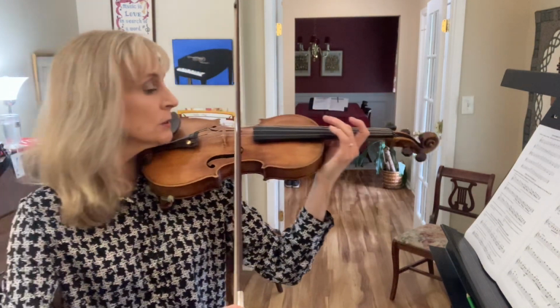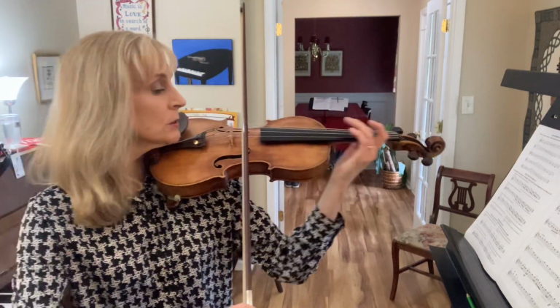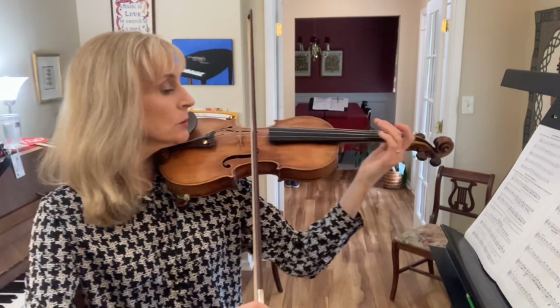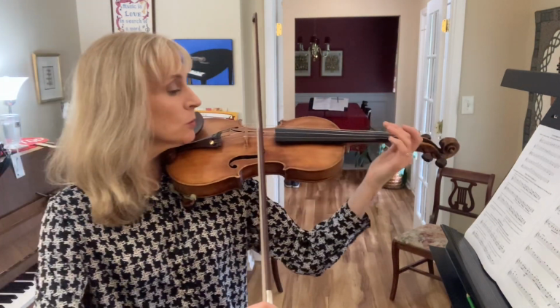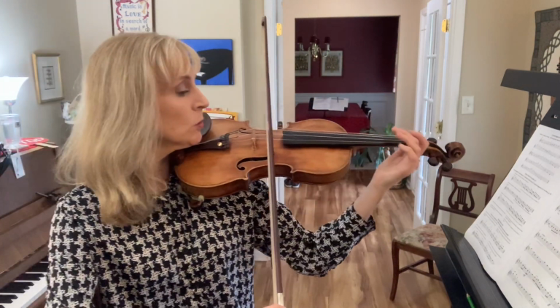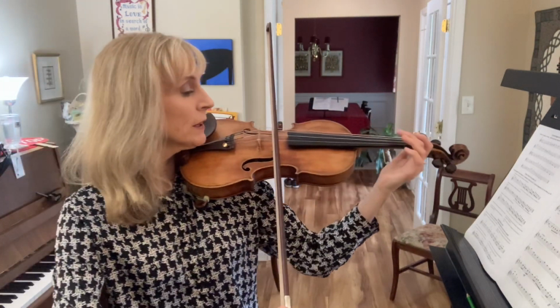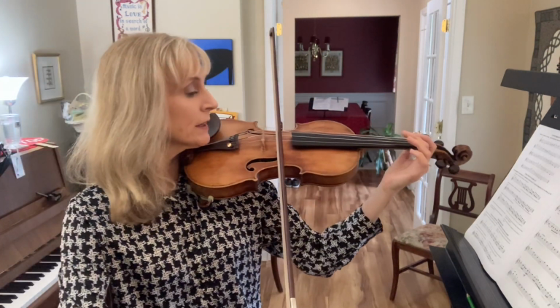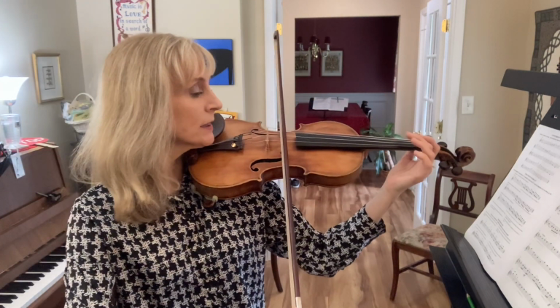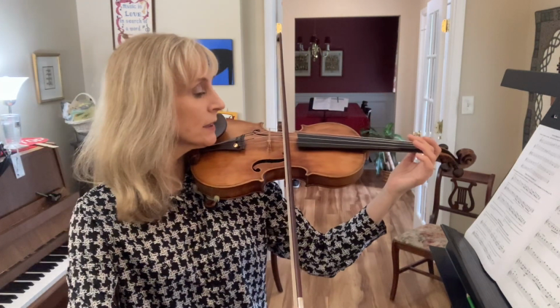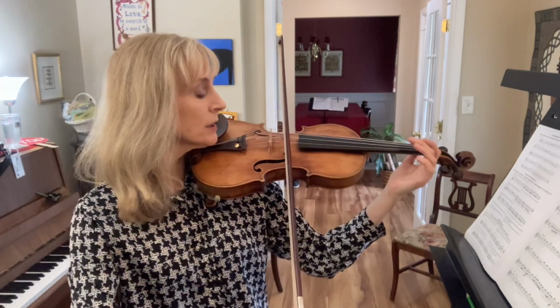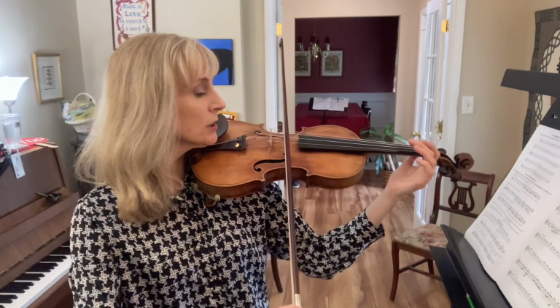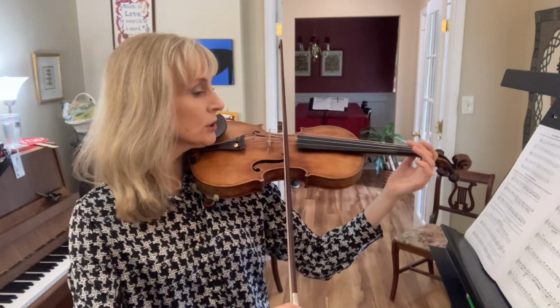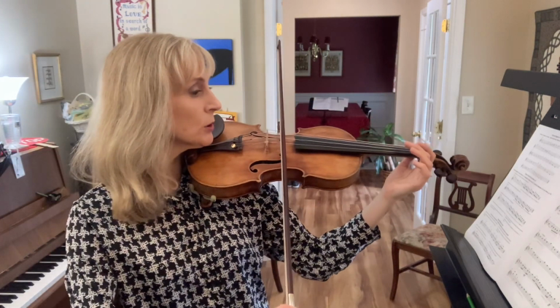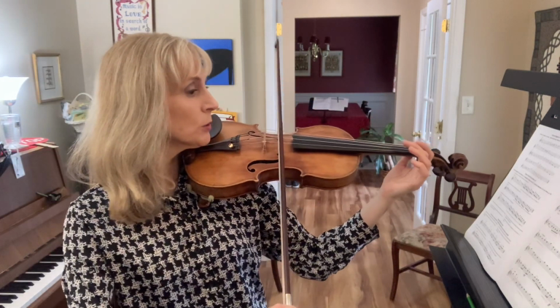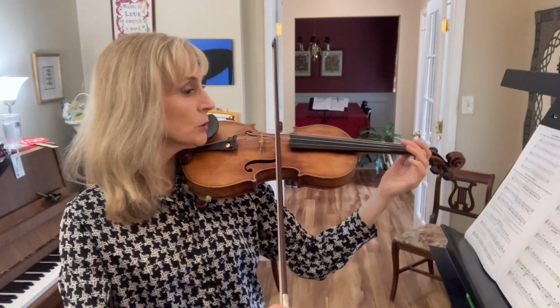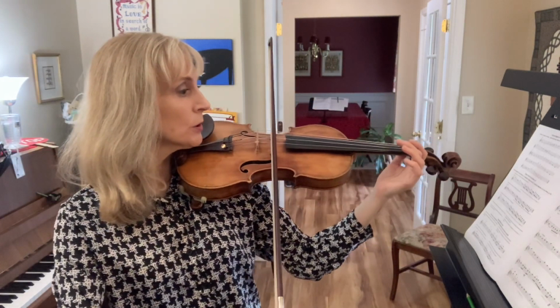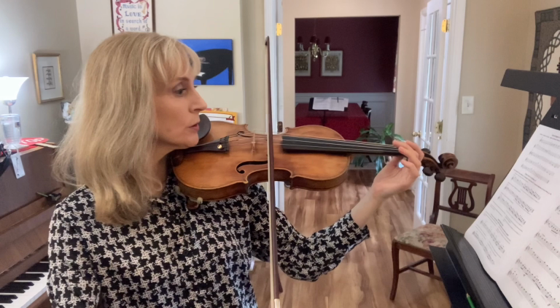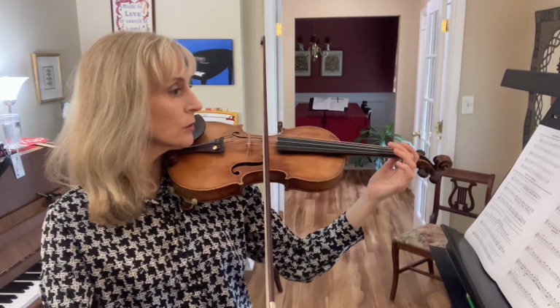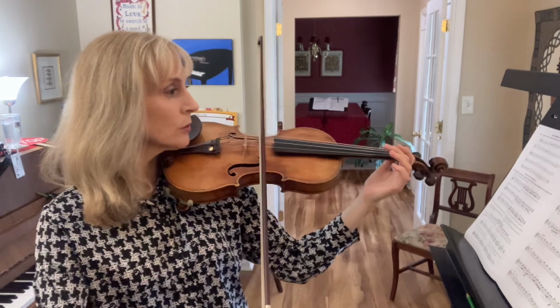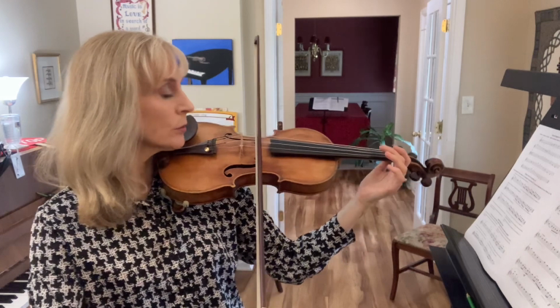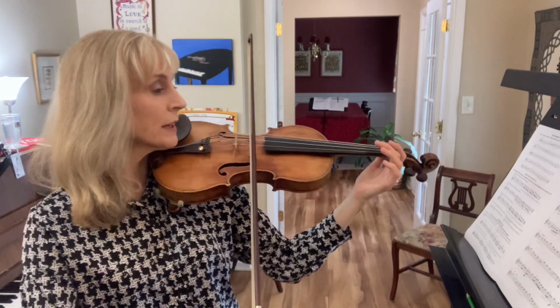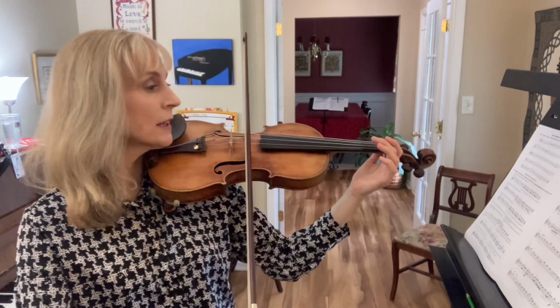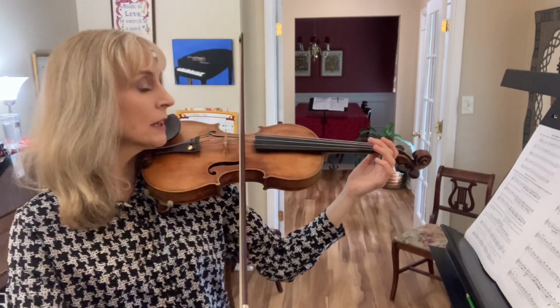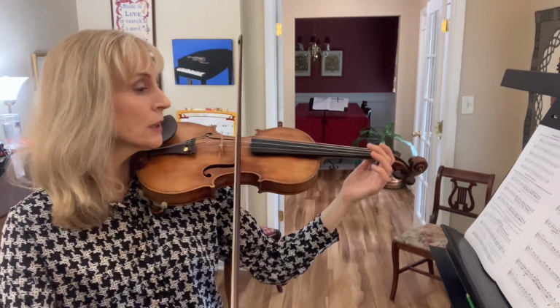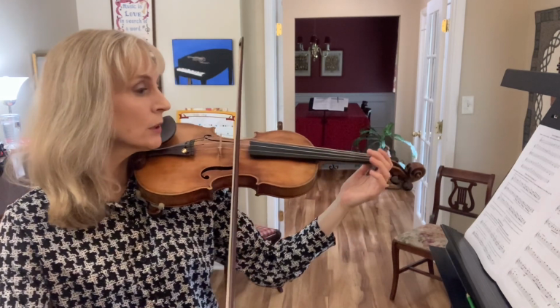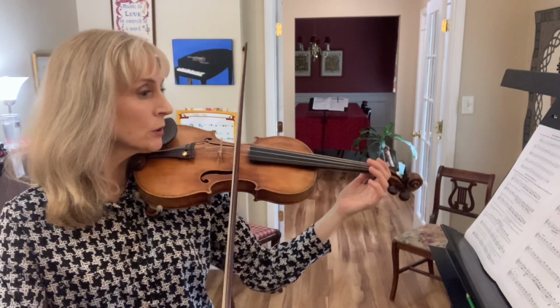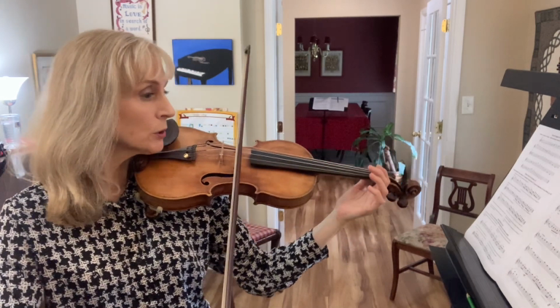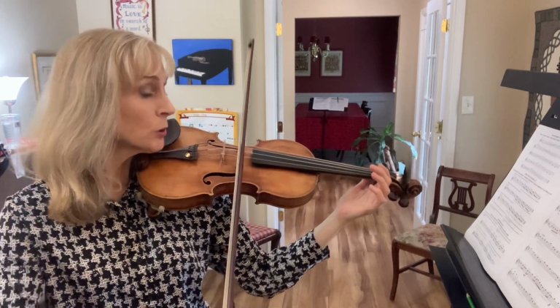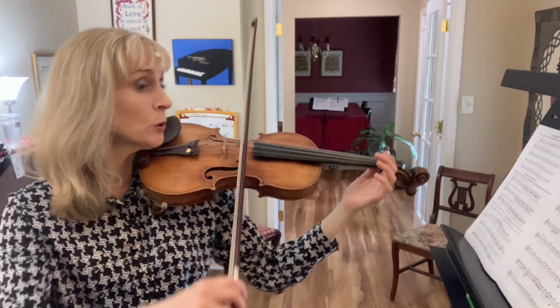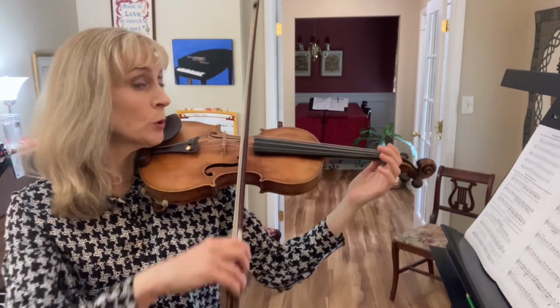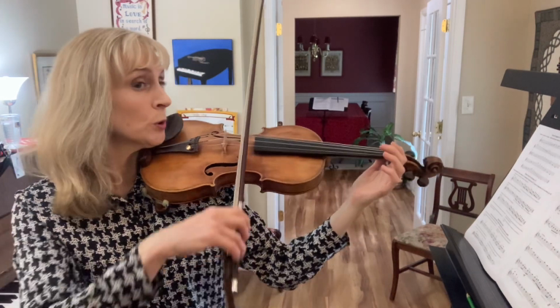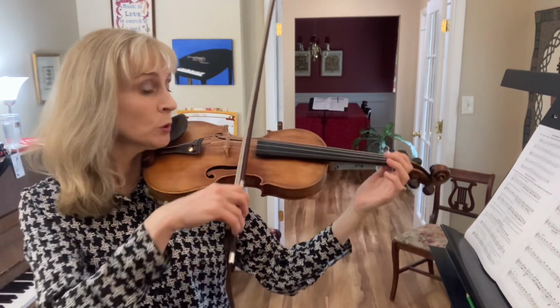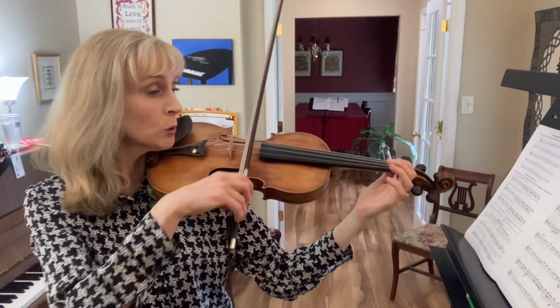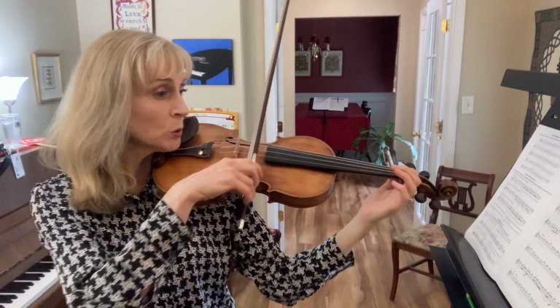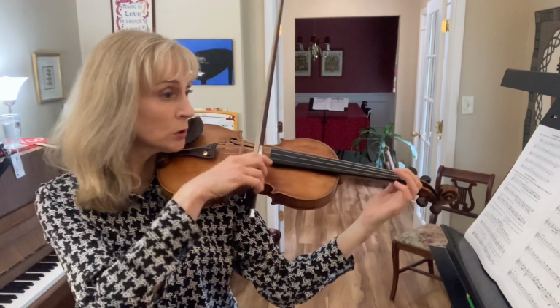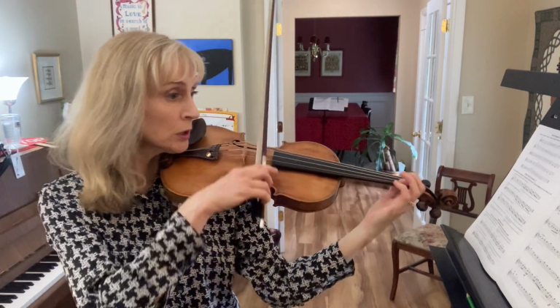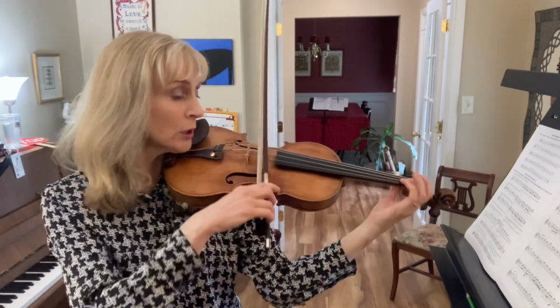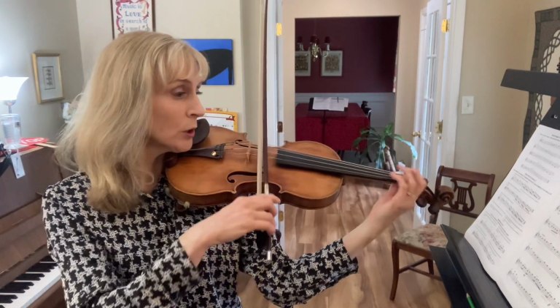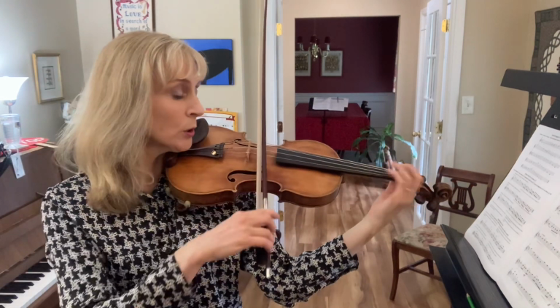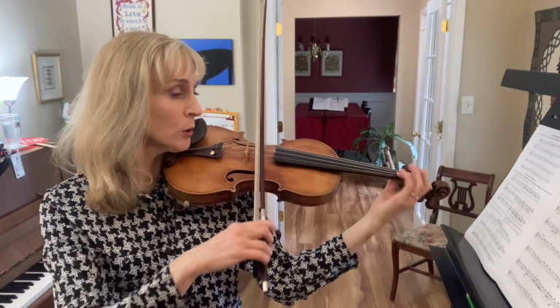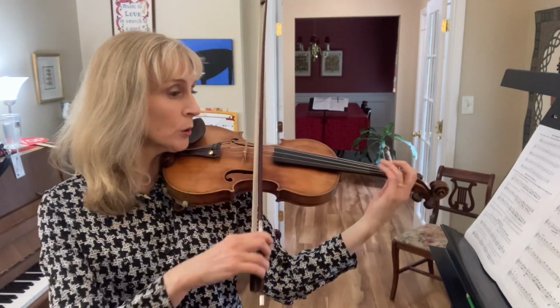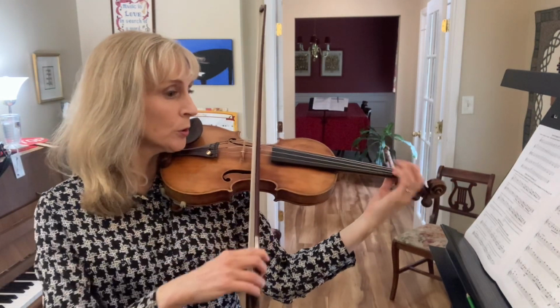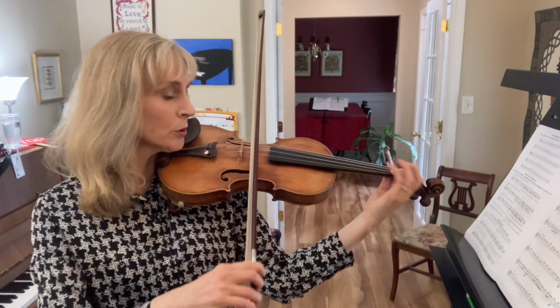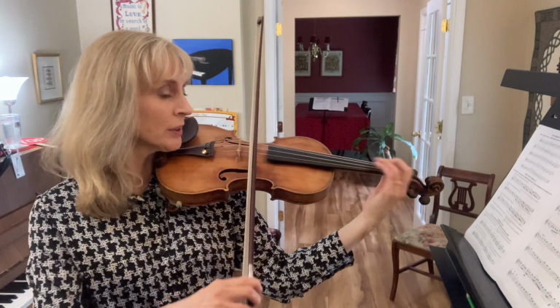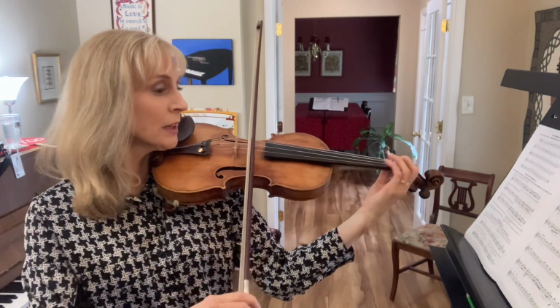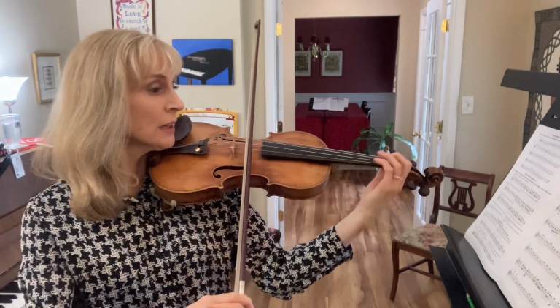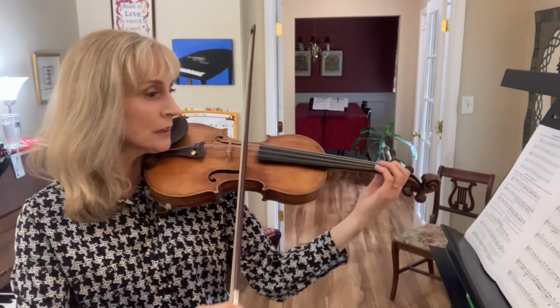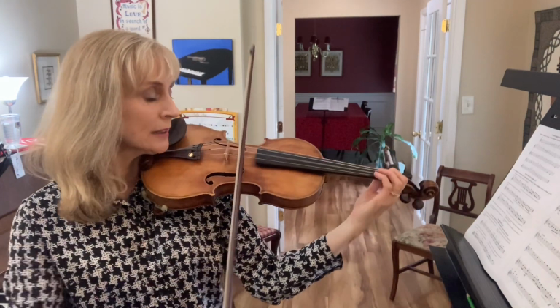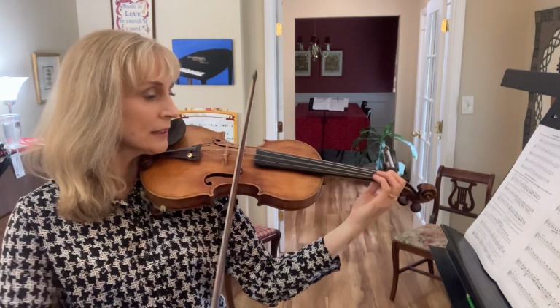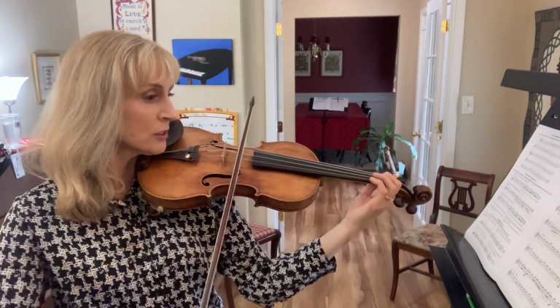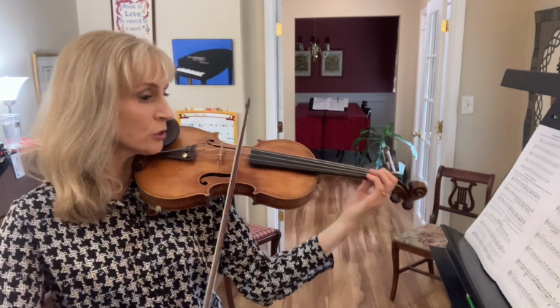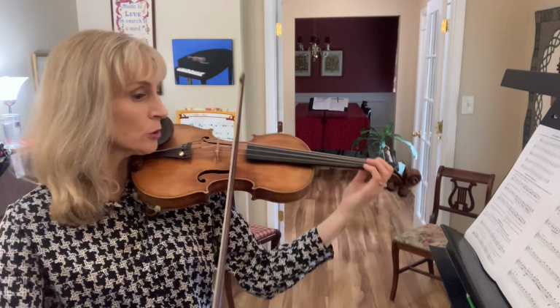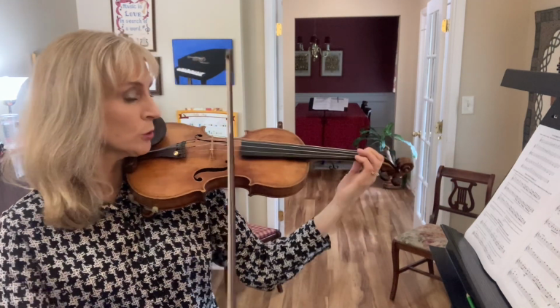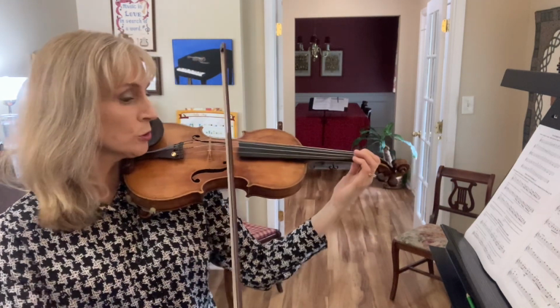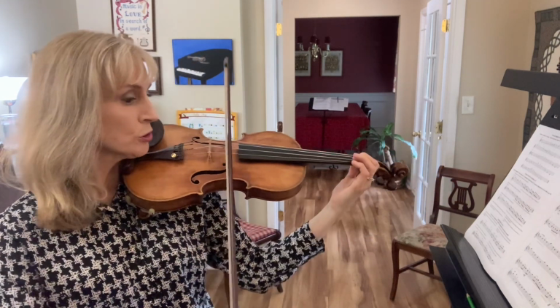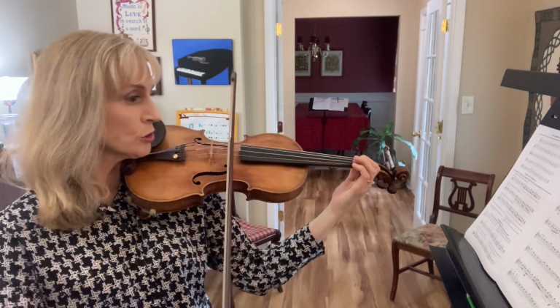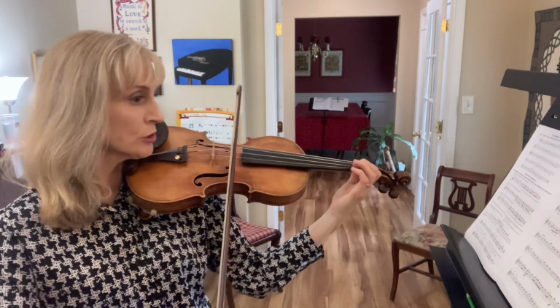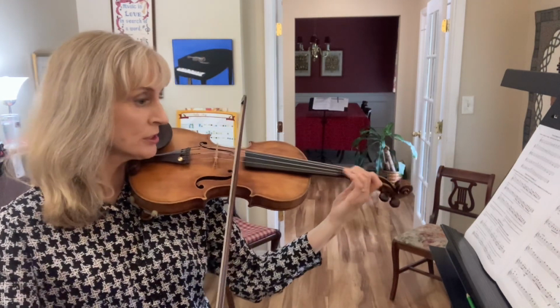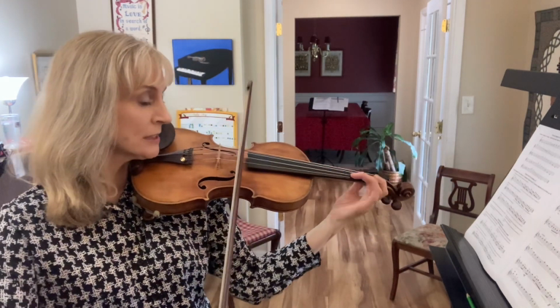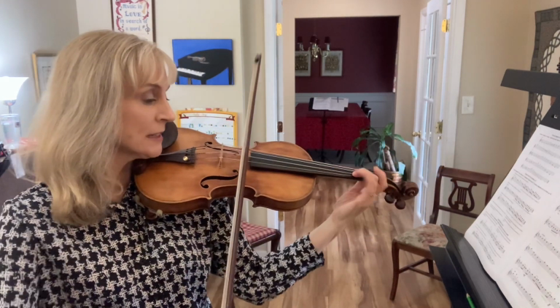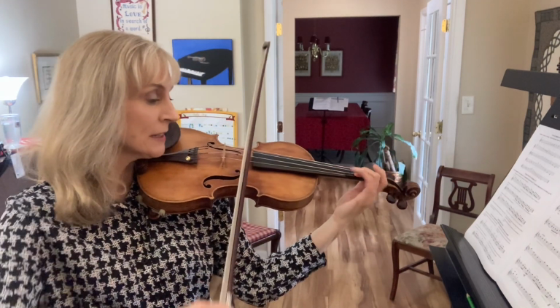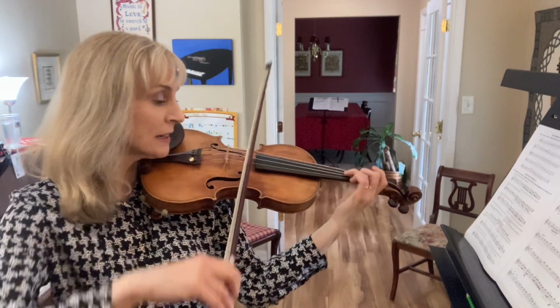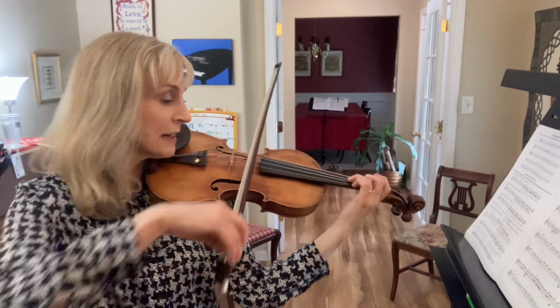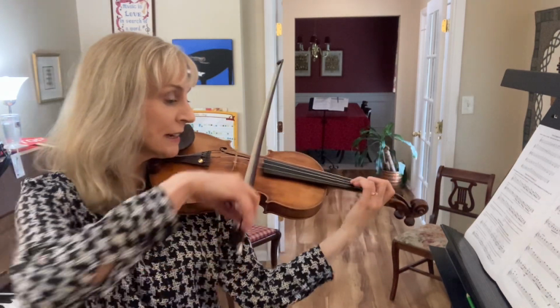One, two, three. Too long — let's work on that passage.